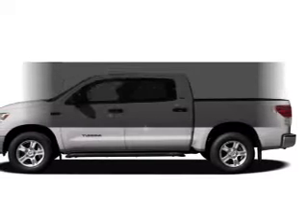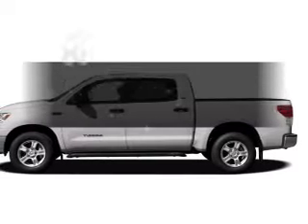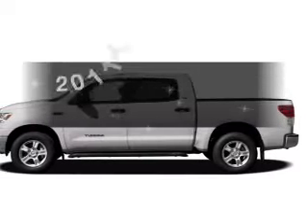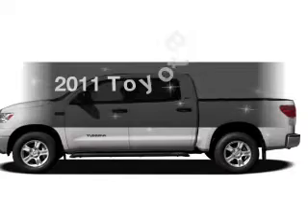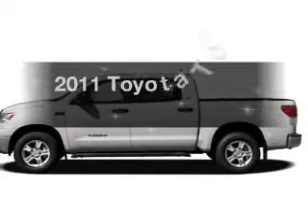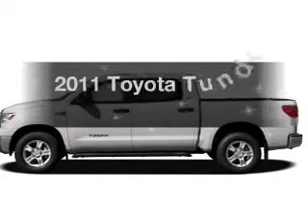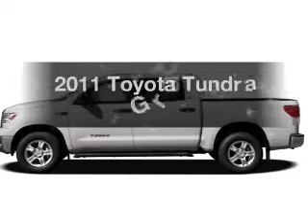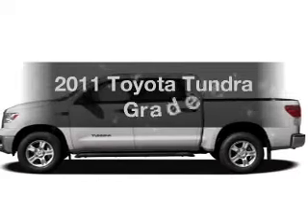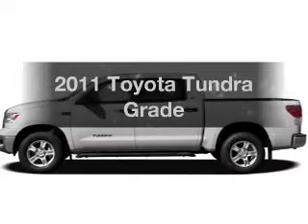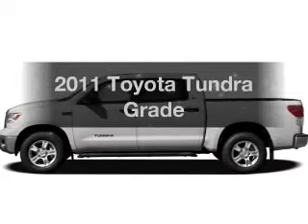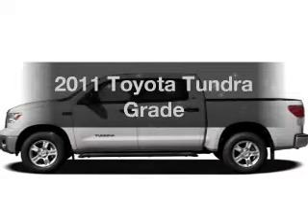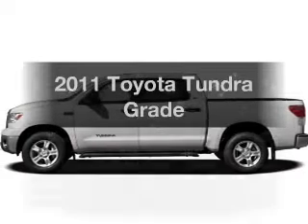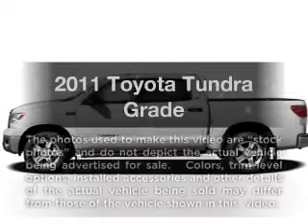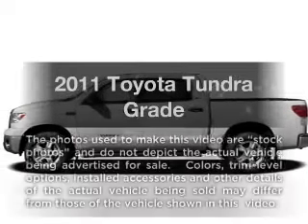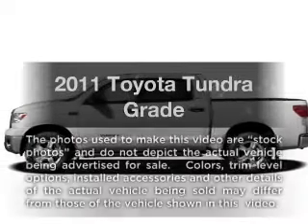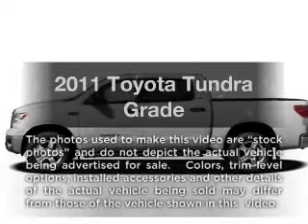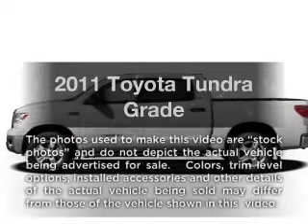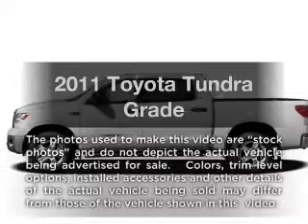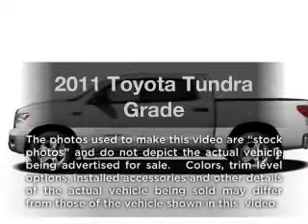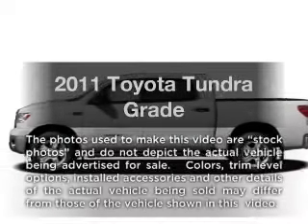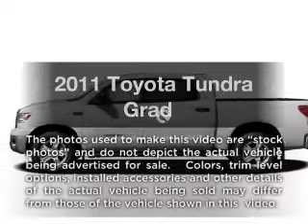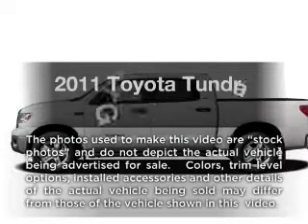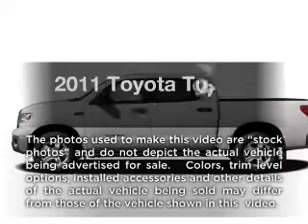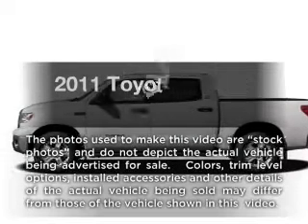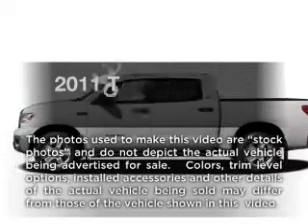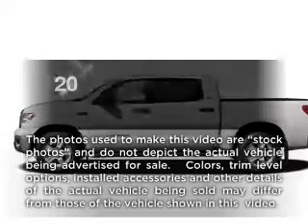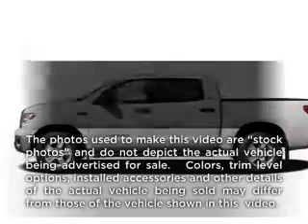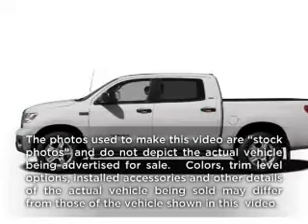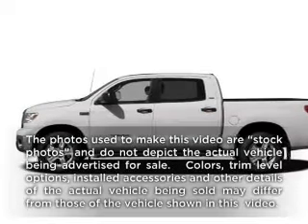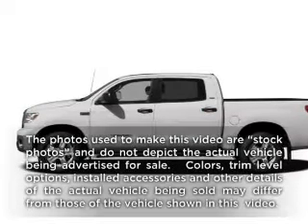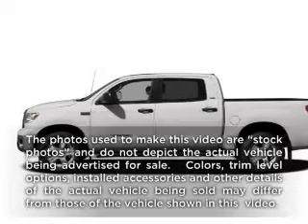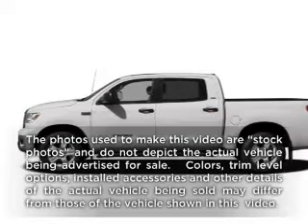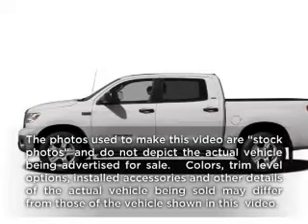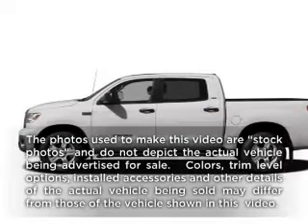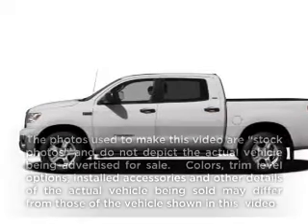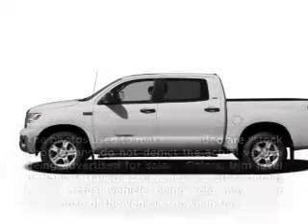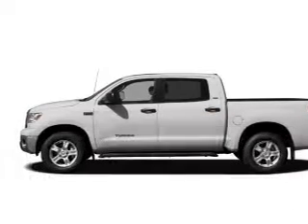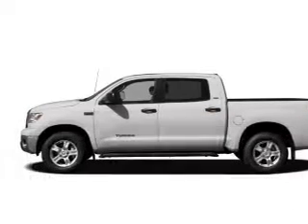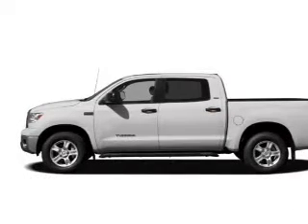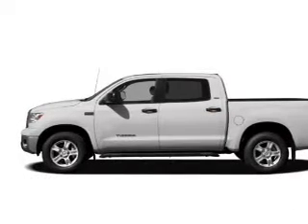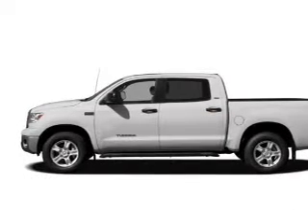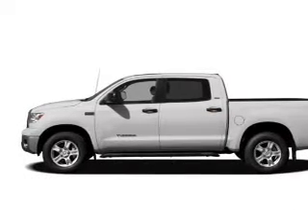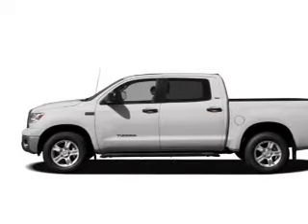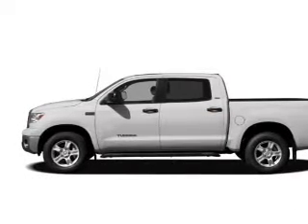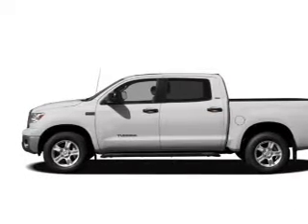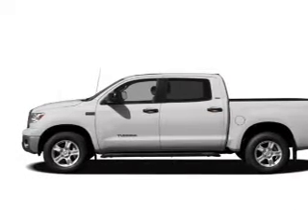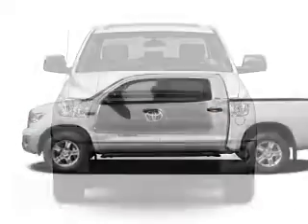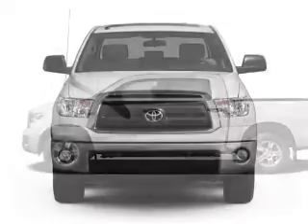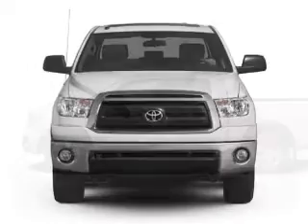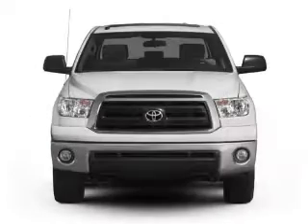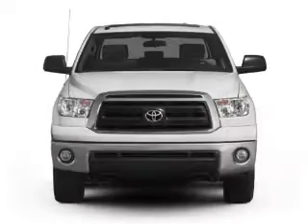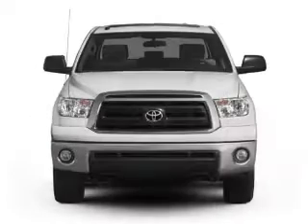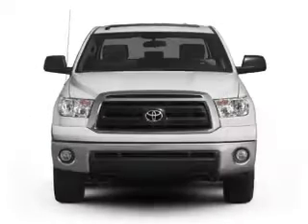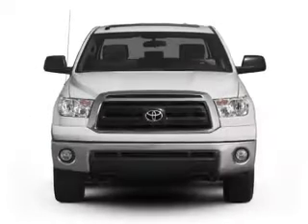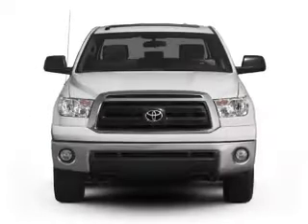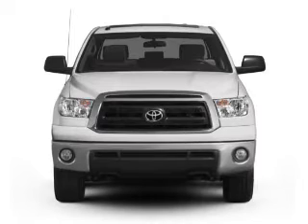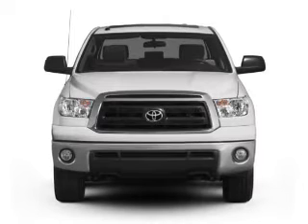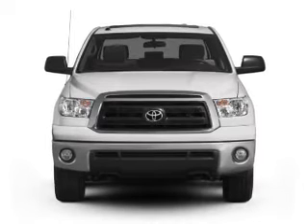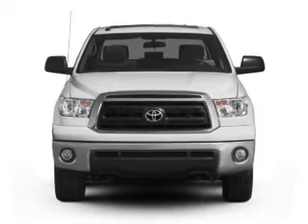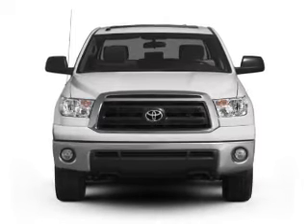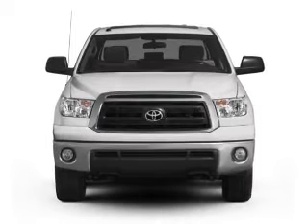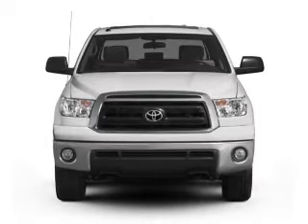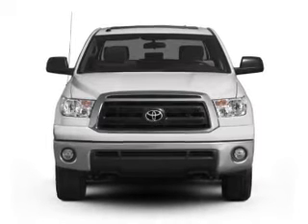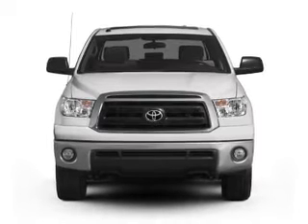Imagine yourself in this 2011 Toyota Tundra. Travel the roads in style and comfort in this great vehicle.